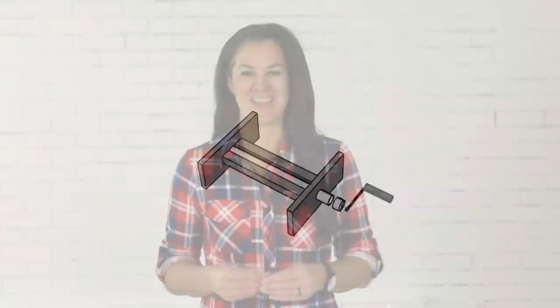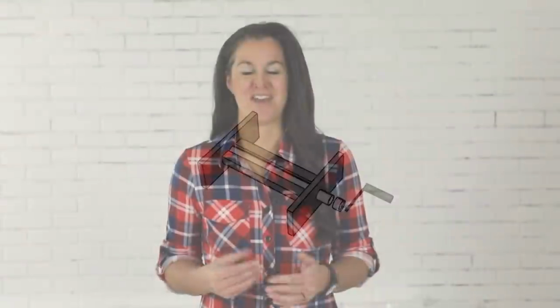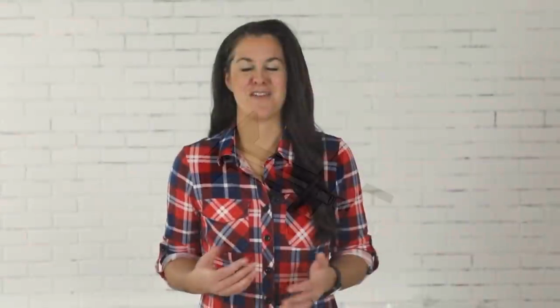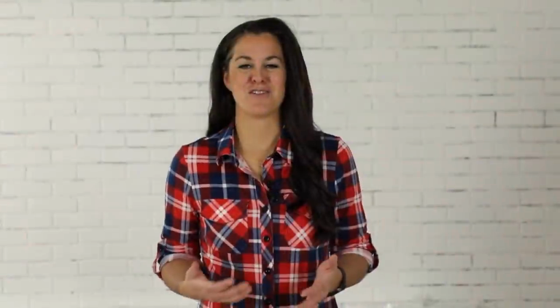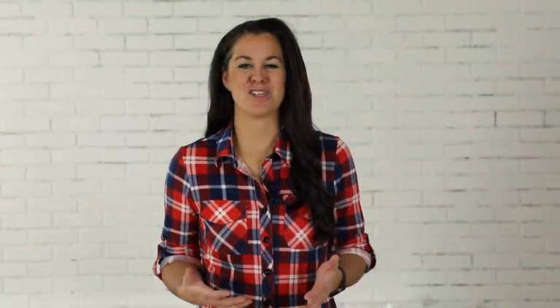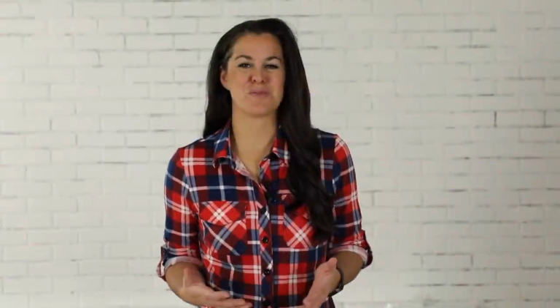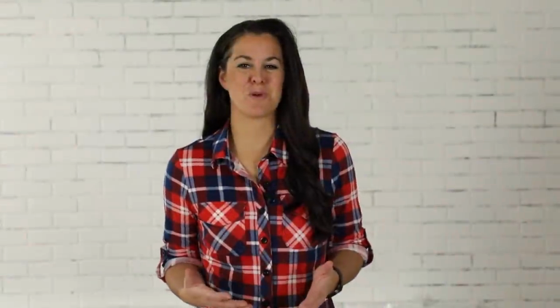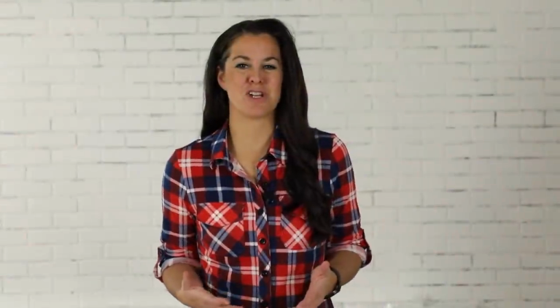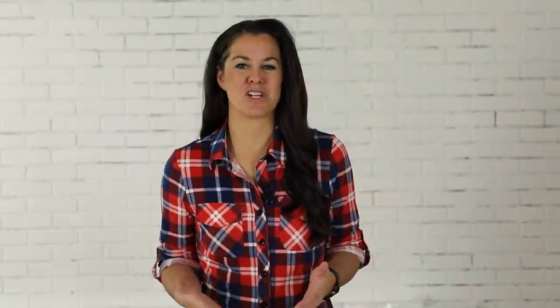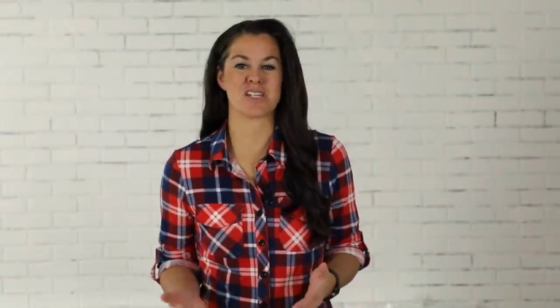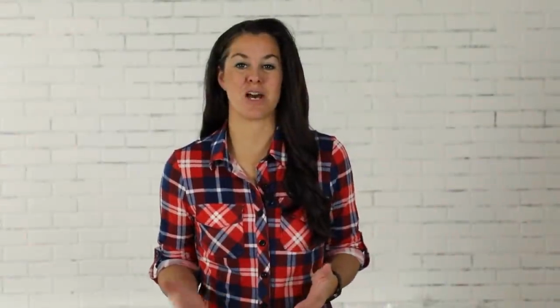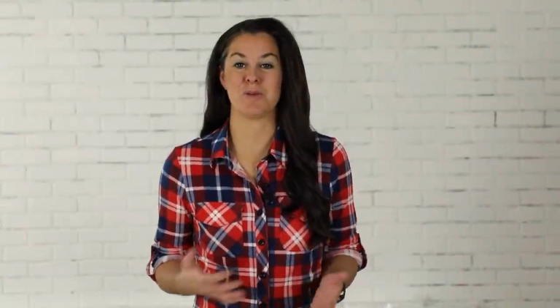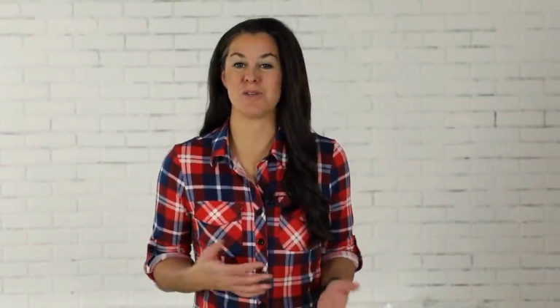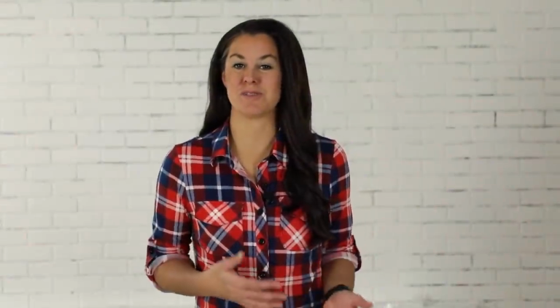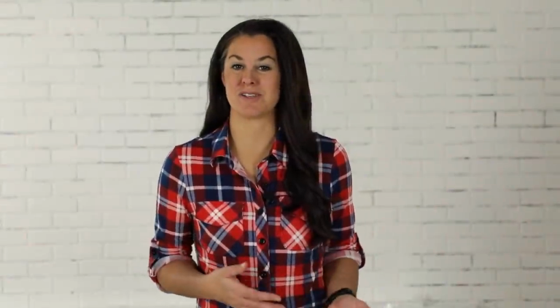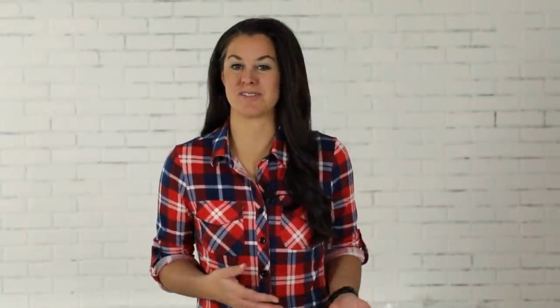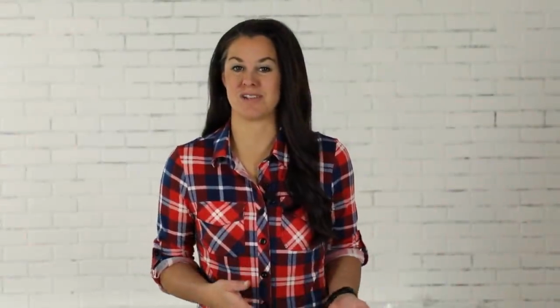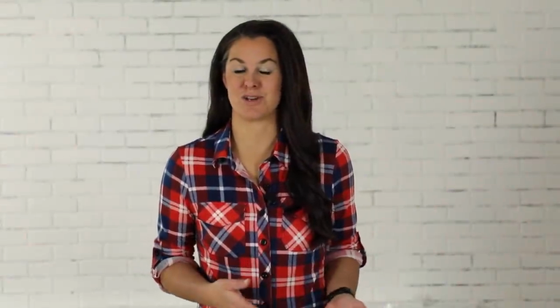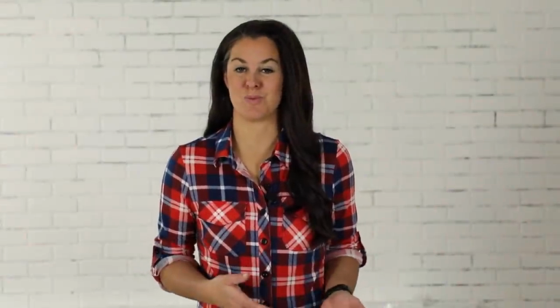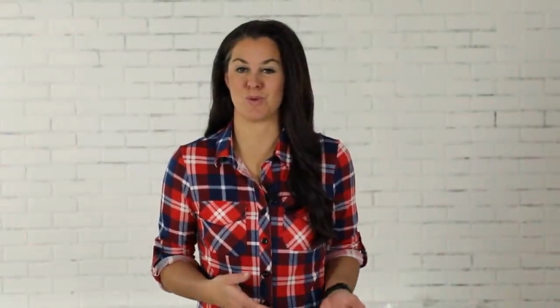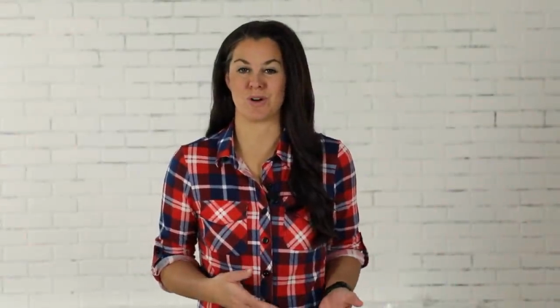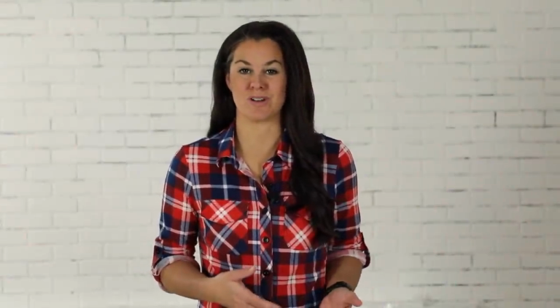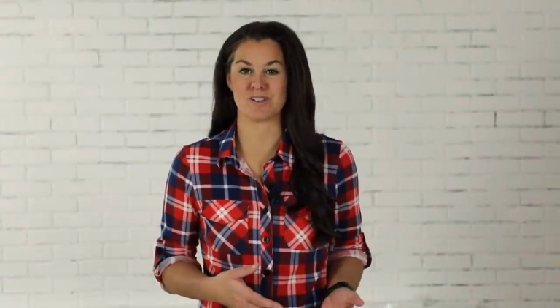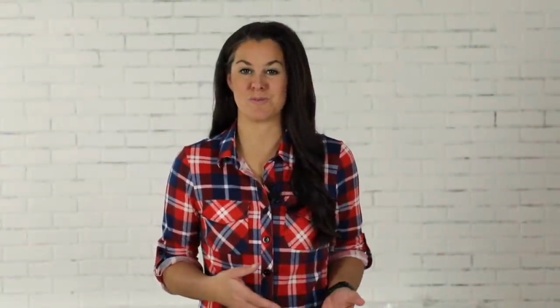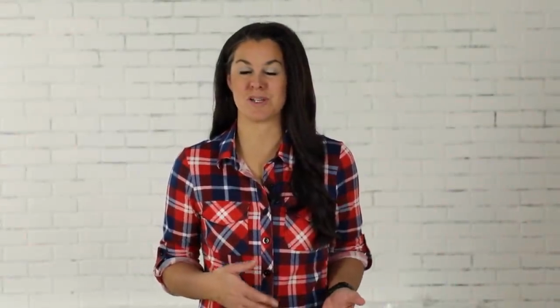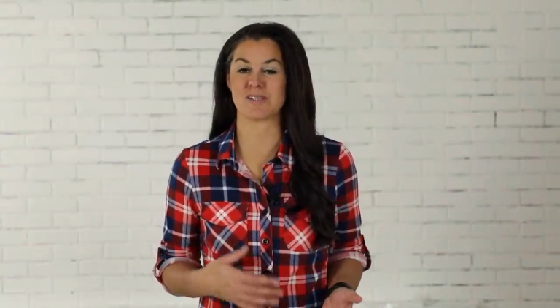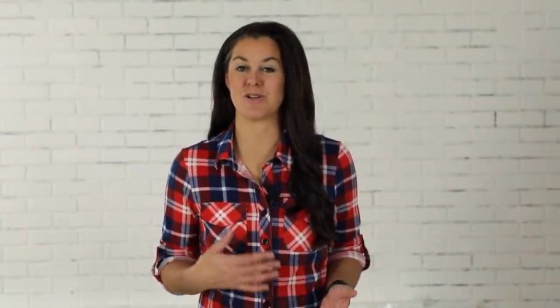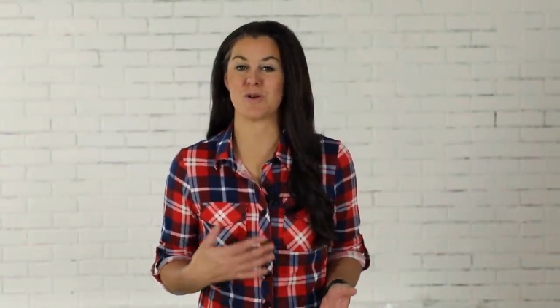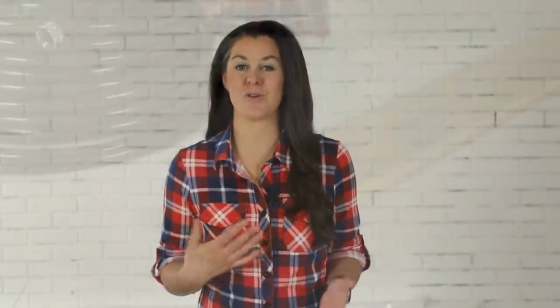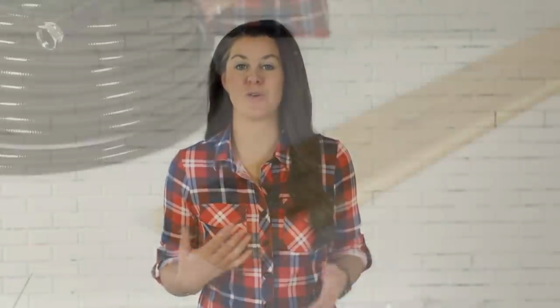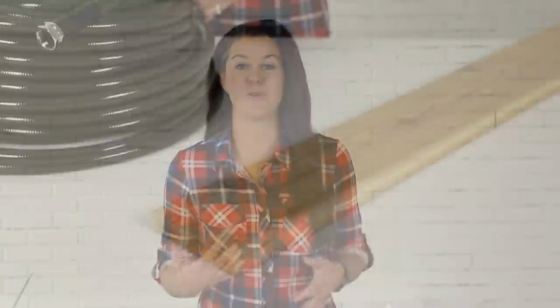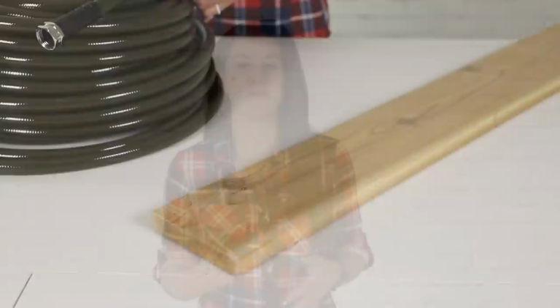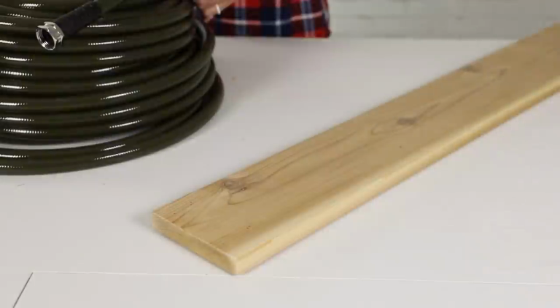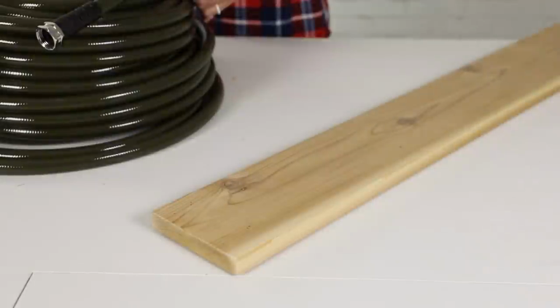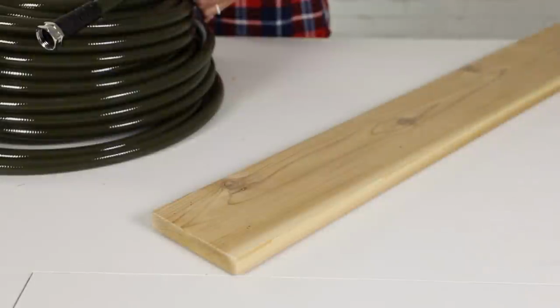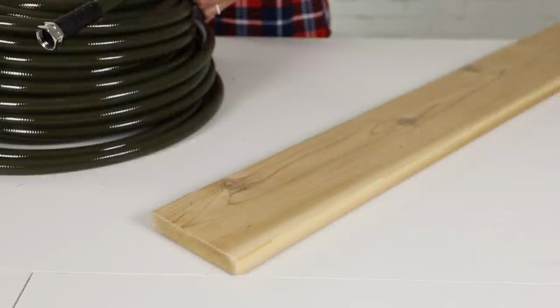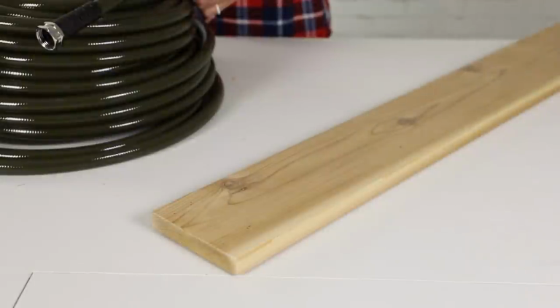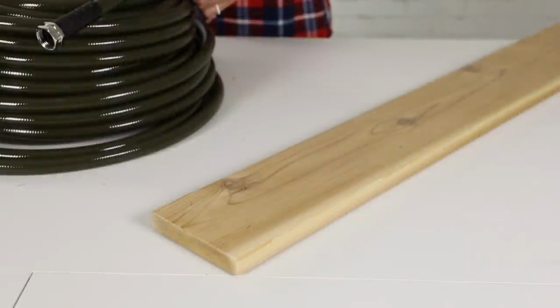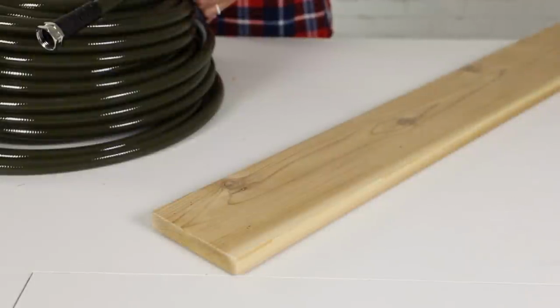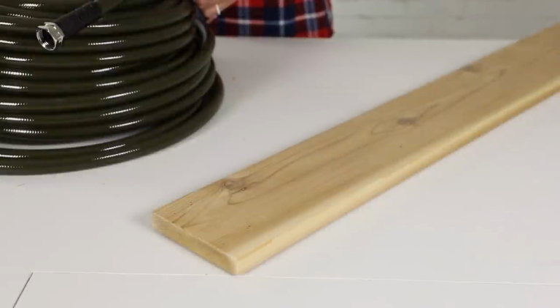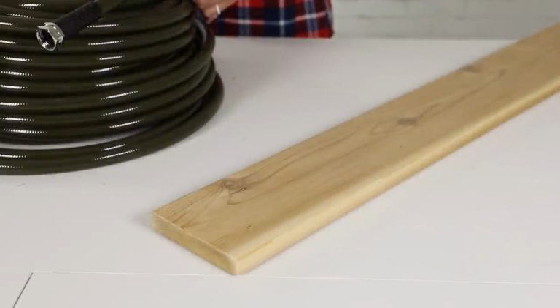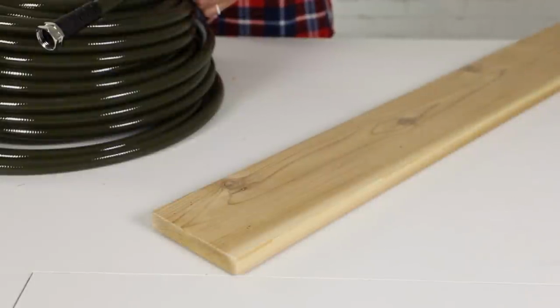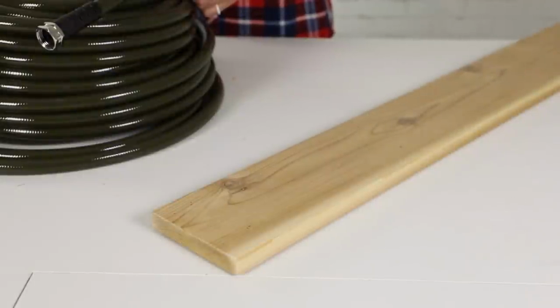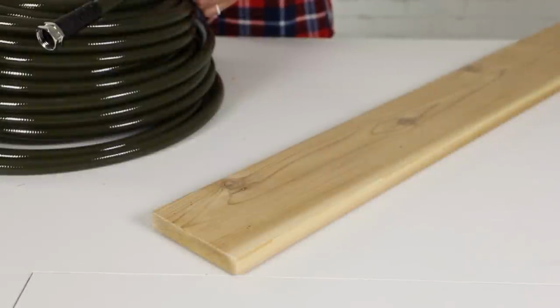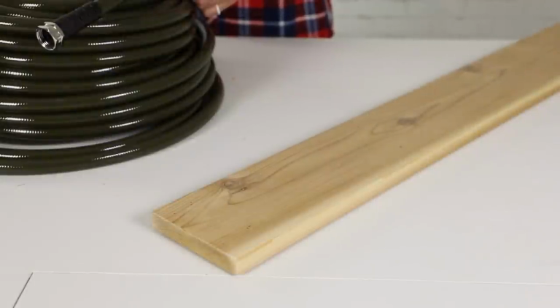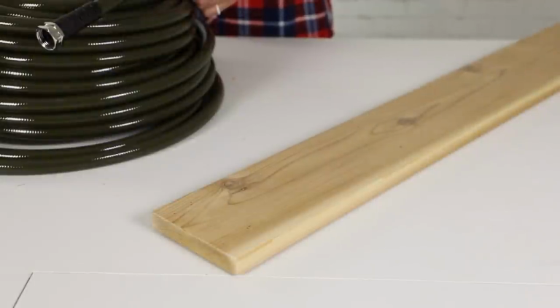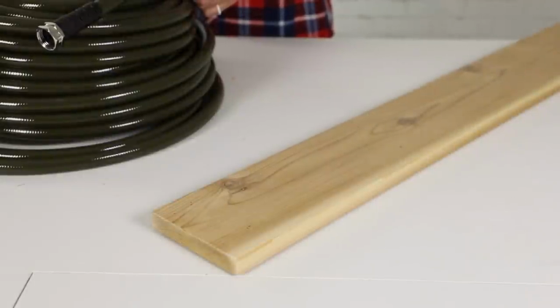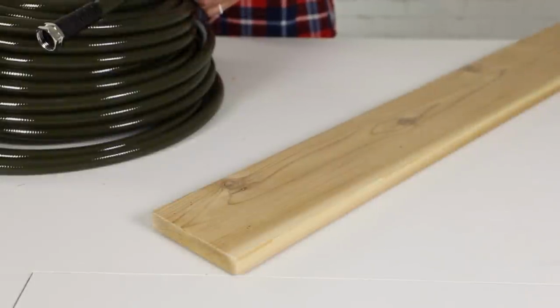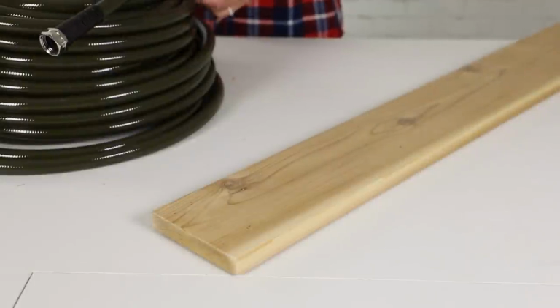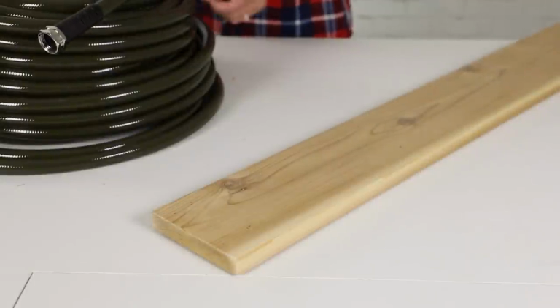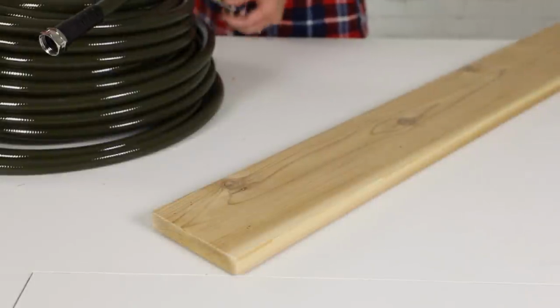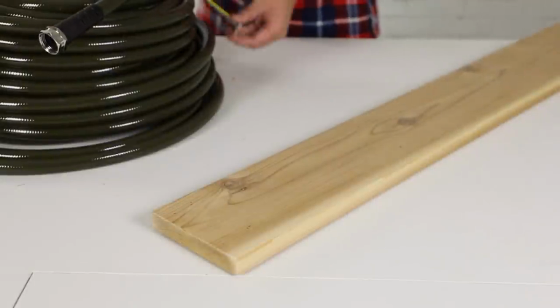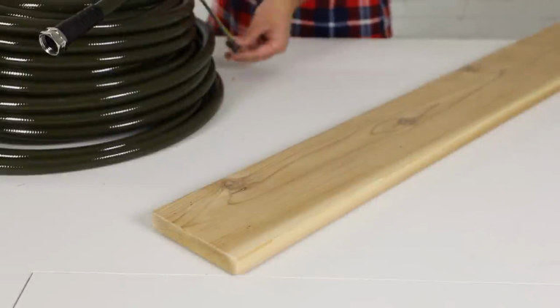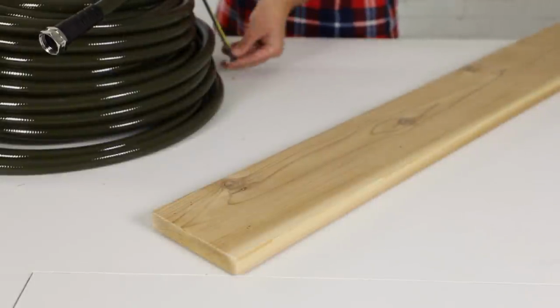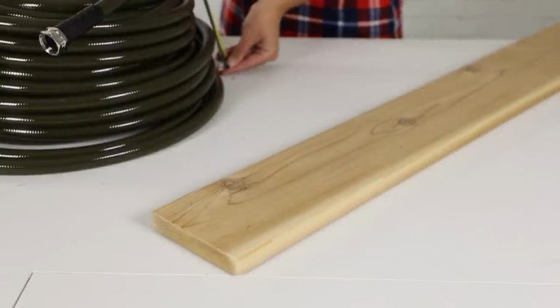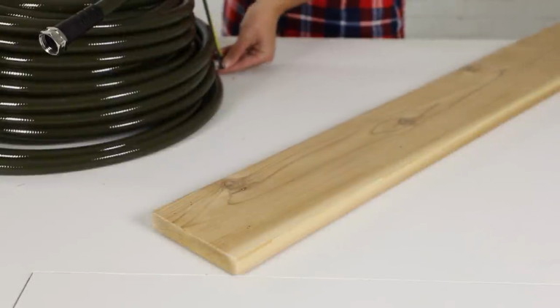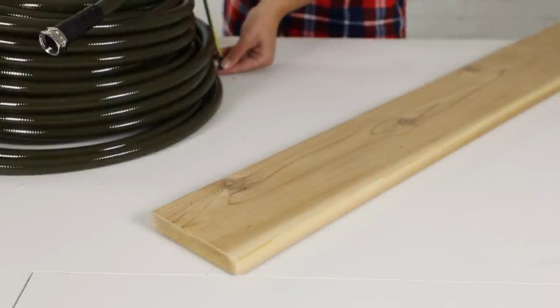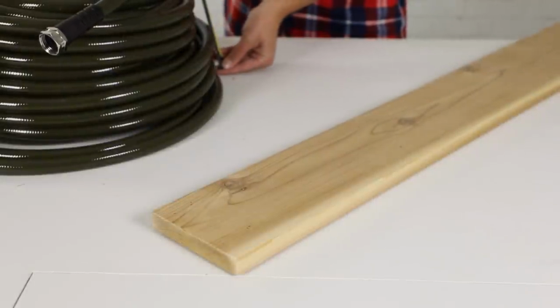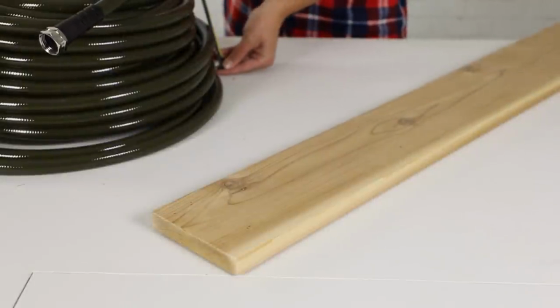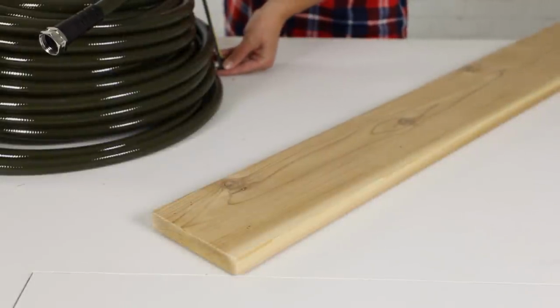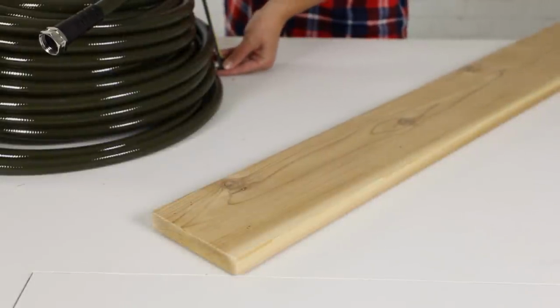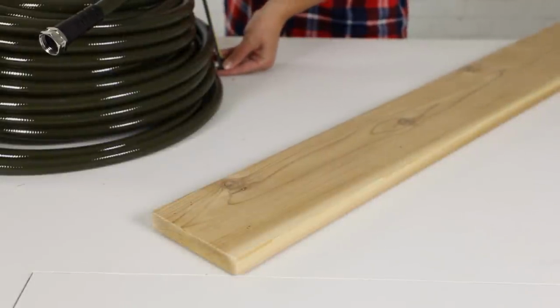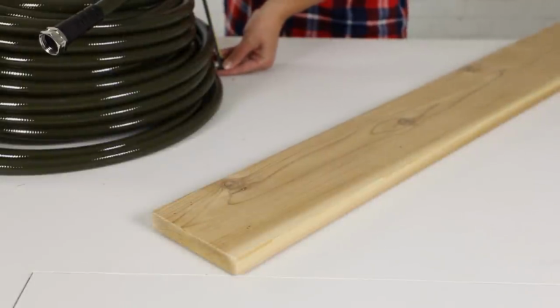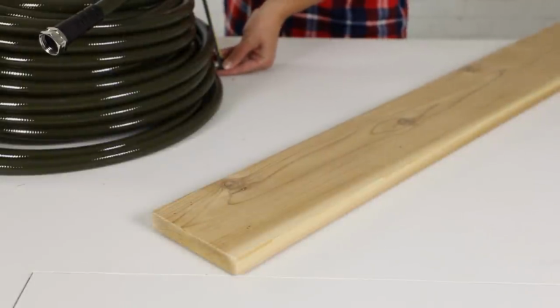We completed a backyard renovation that left us with a lot of new plants to water. To keep our garden hose close at hand but out of sight, I'm building a storage box with a hinged lid. For this project, I'll be using cedar boards because I know they'll hold up well outside and in constant contact with water from the hose.